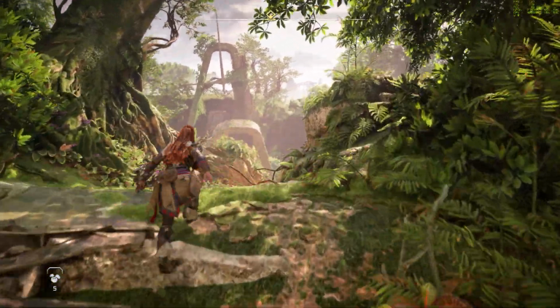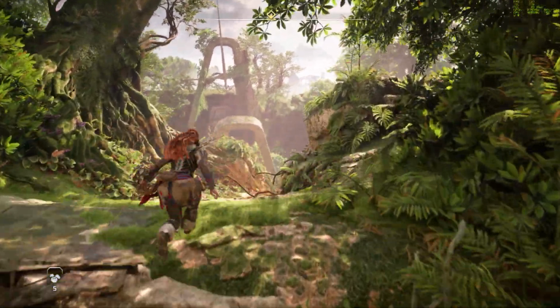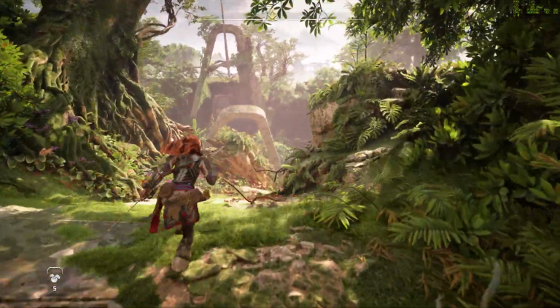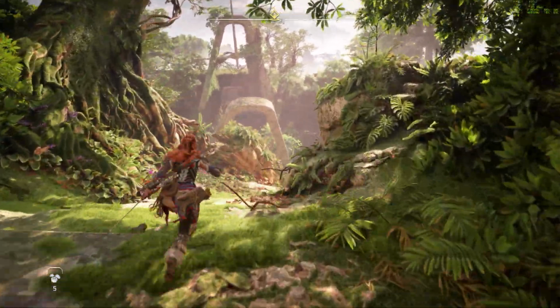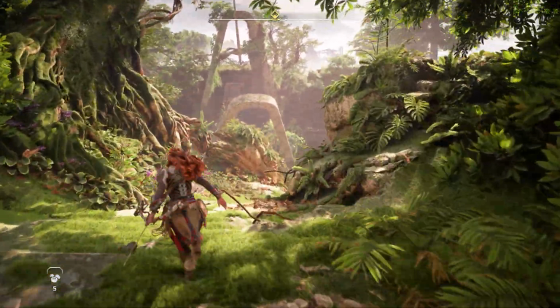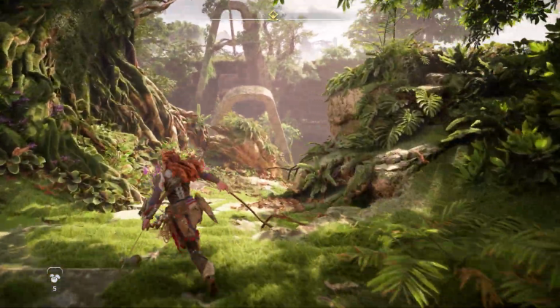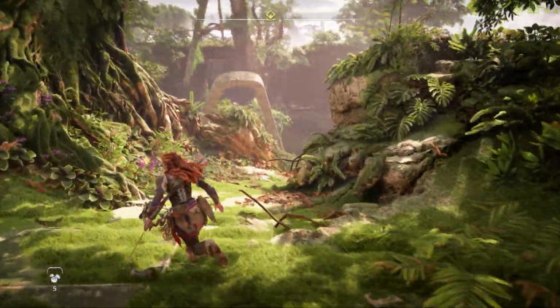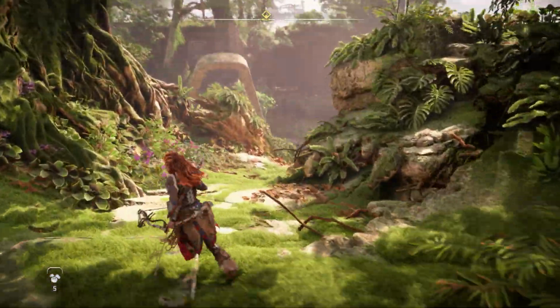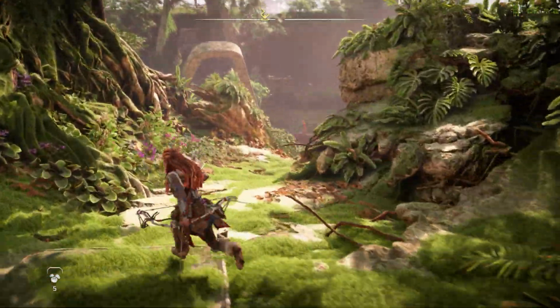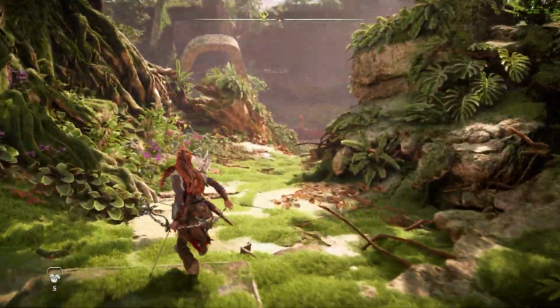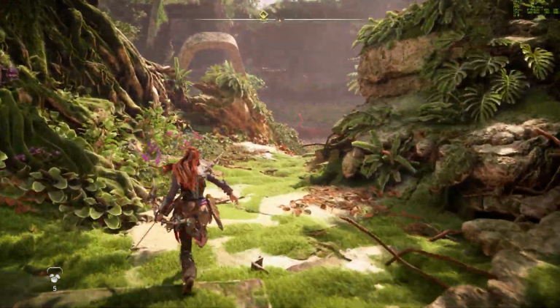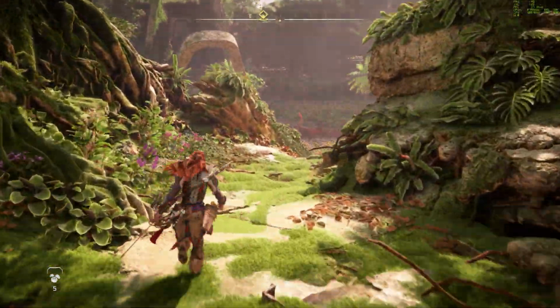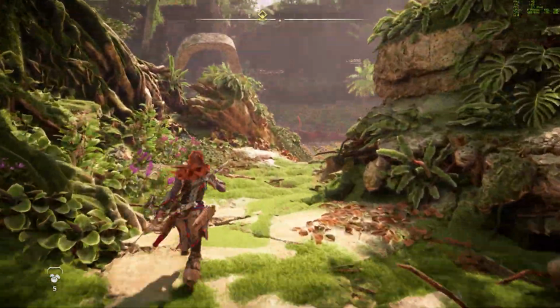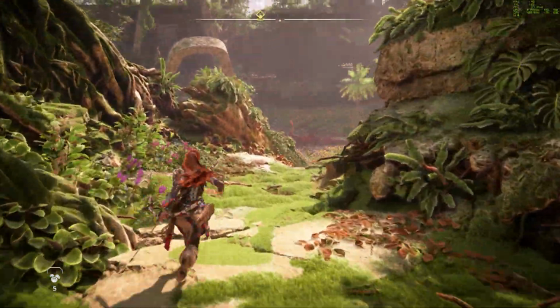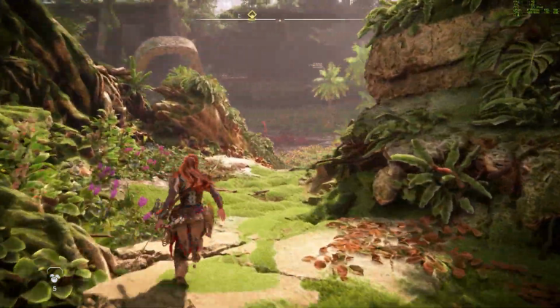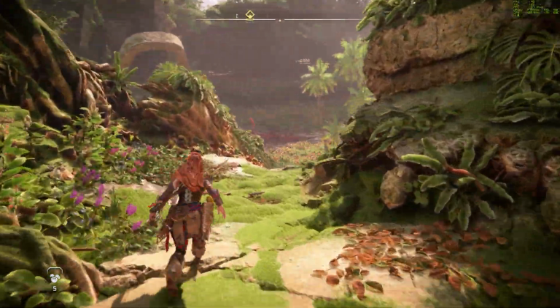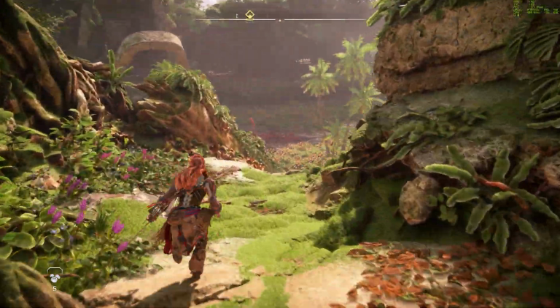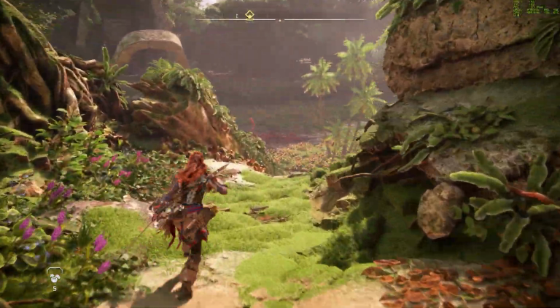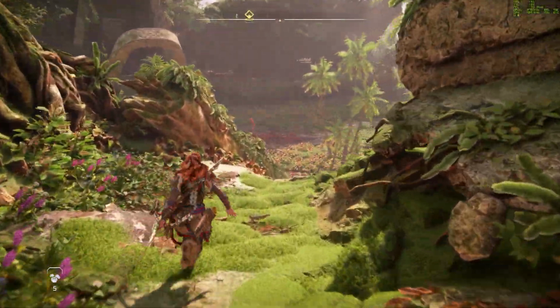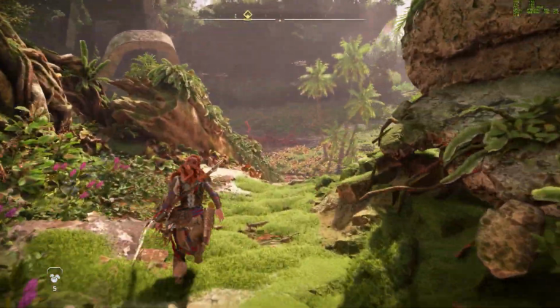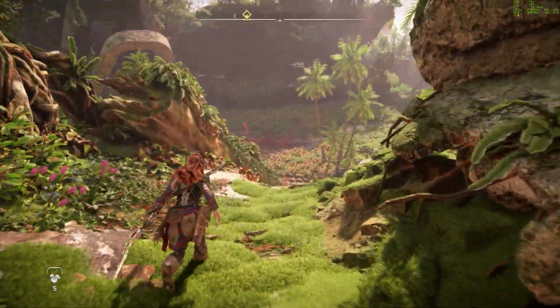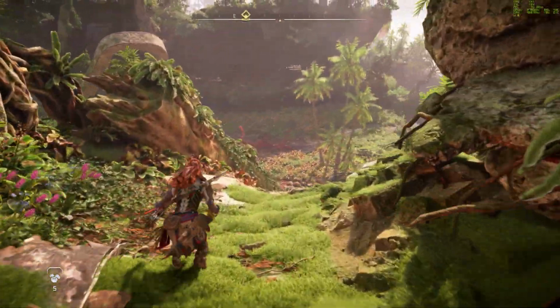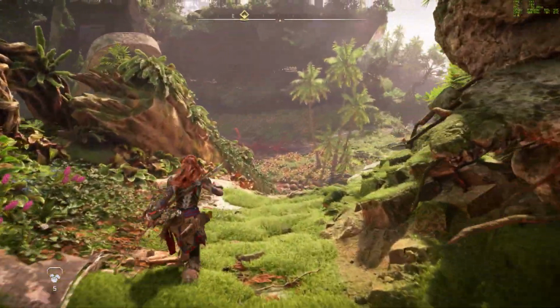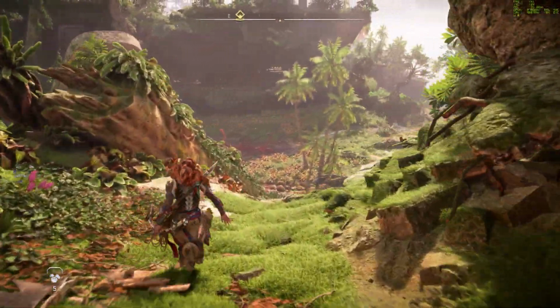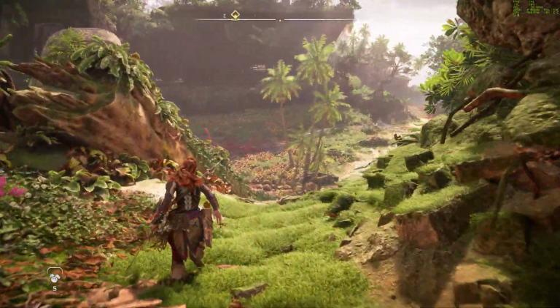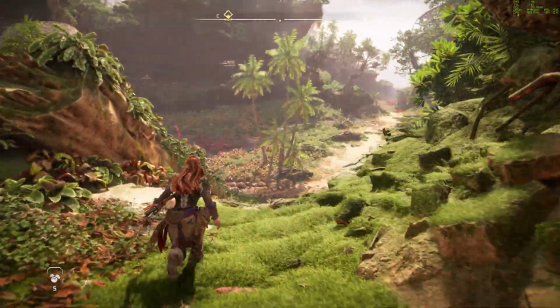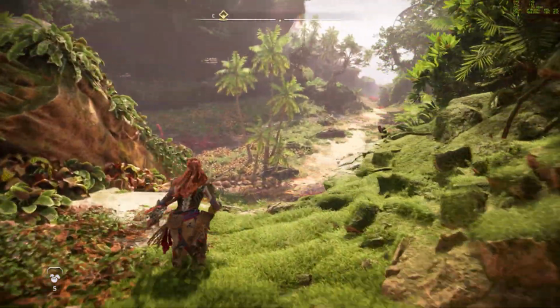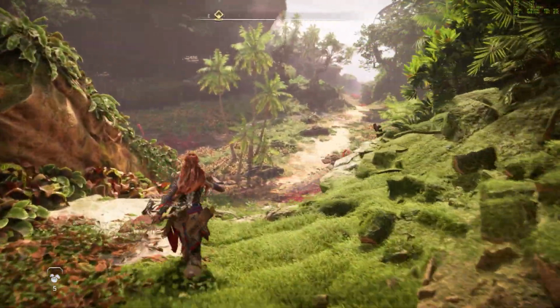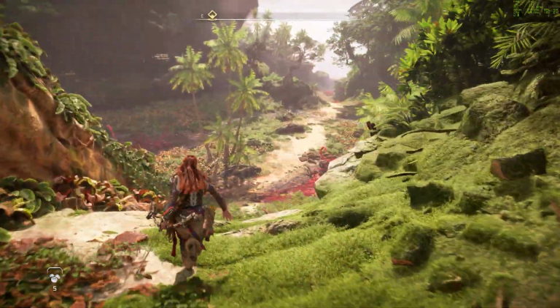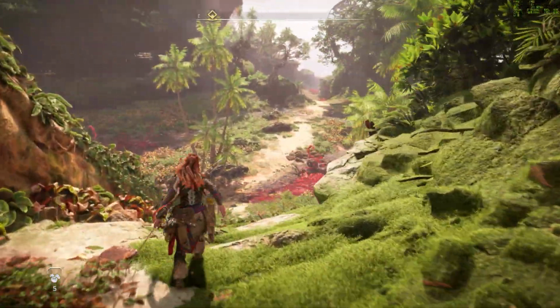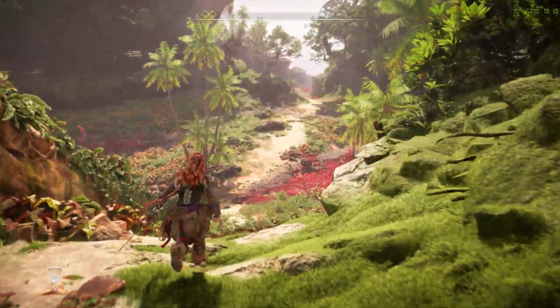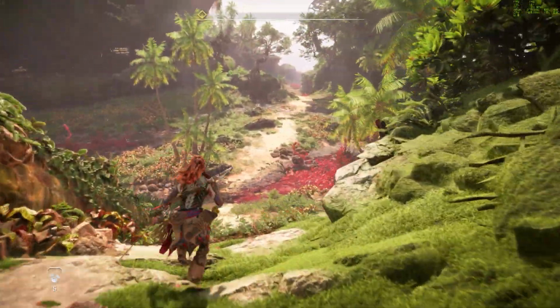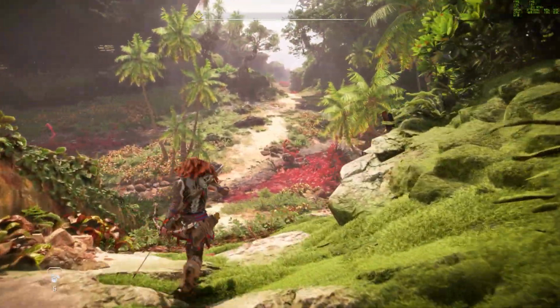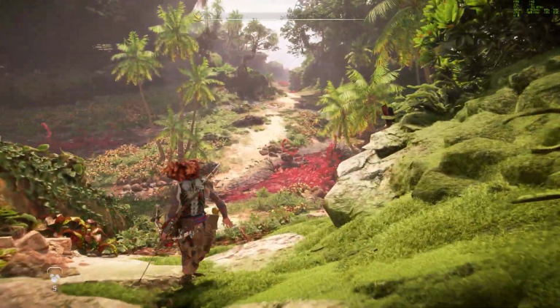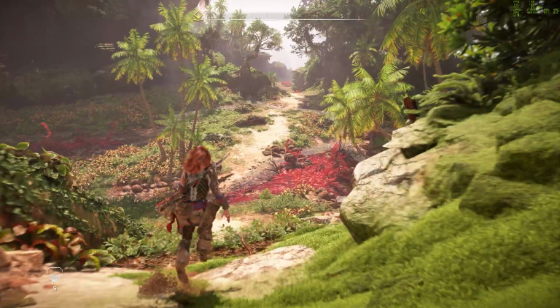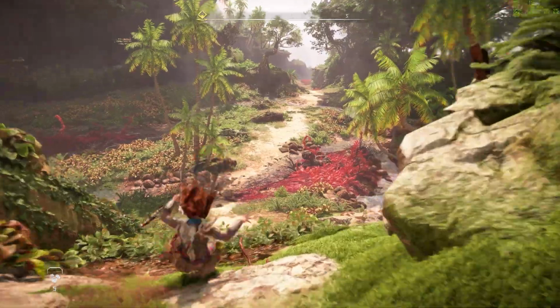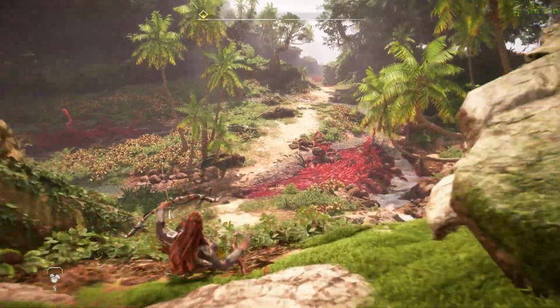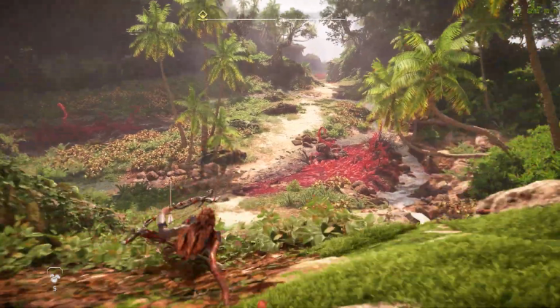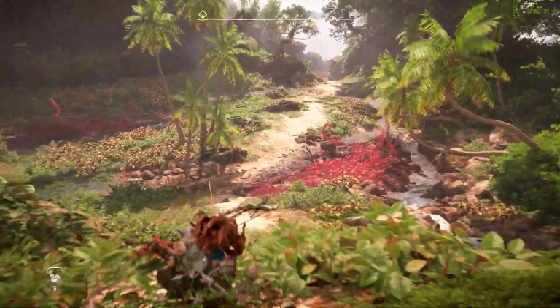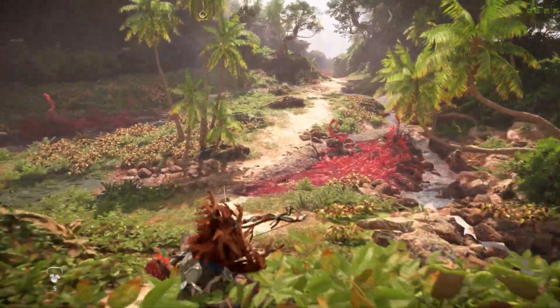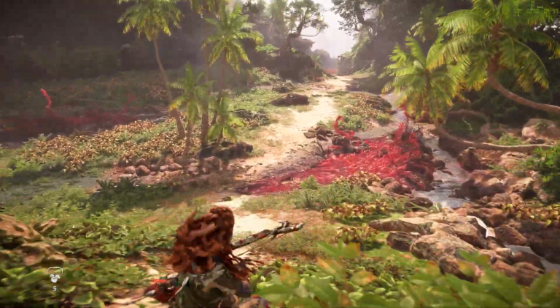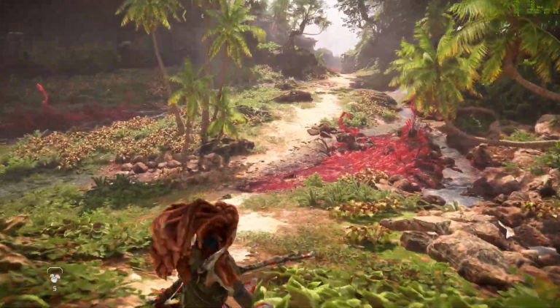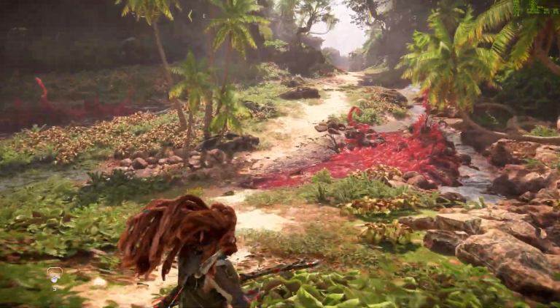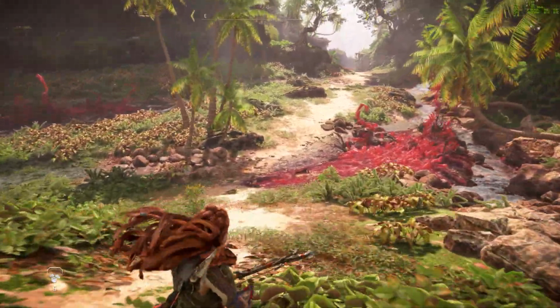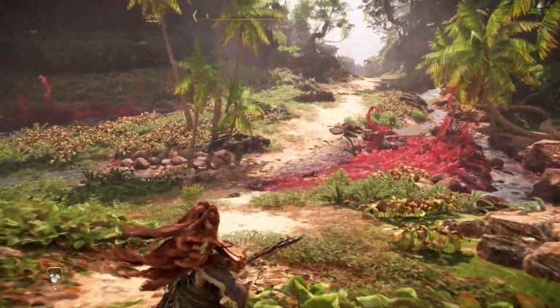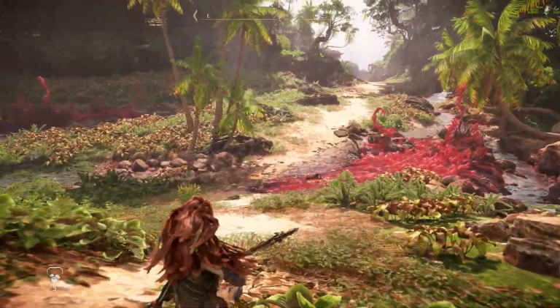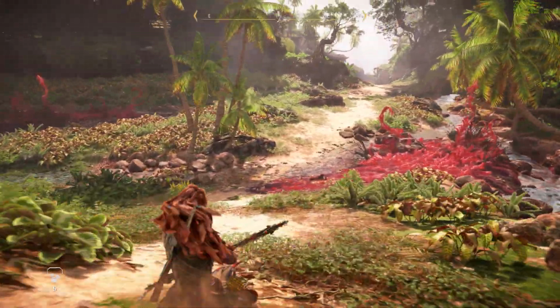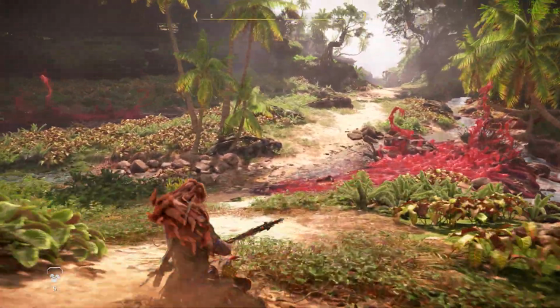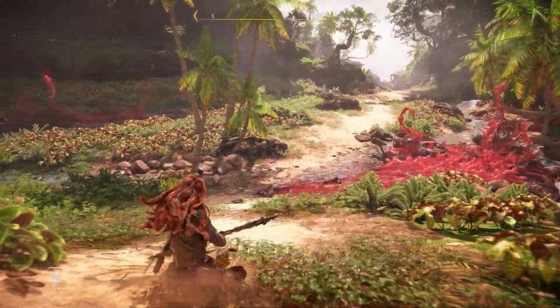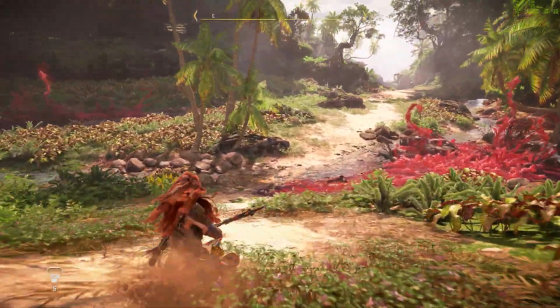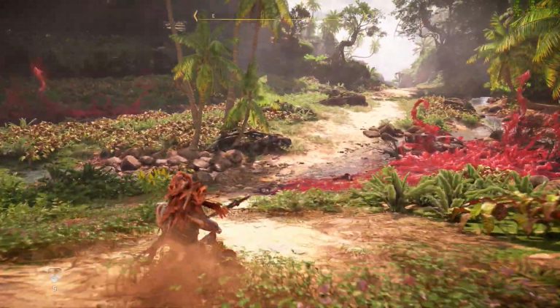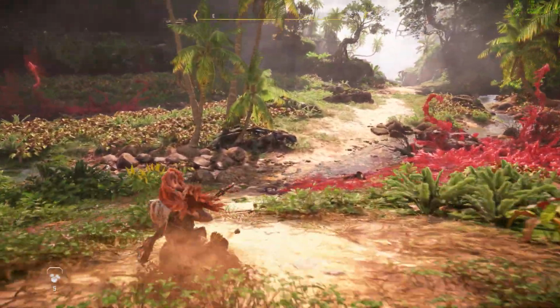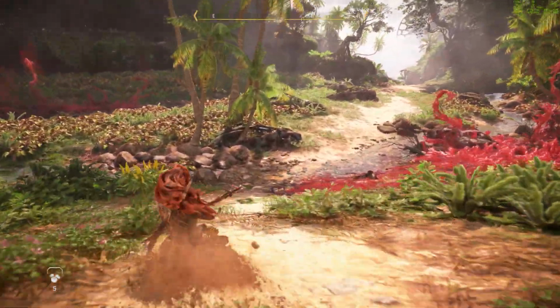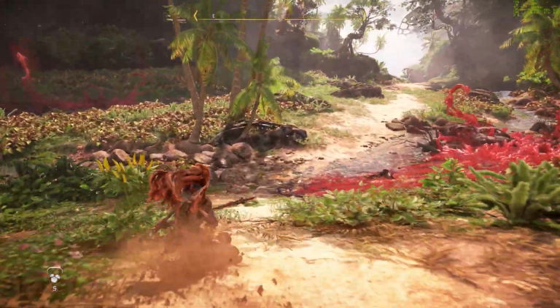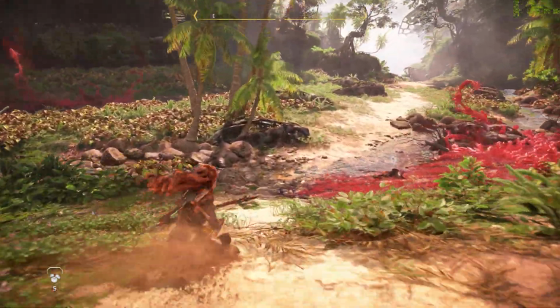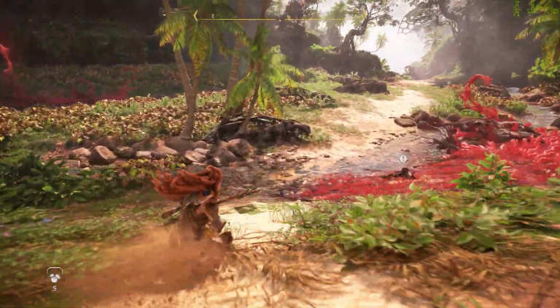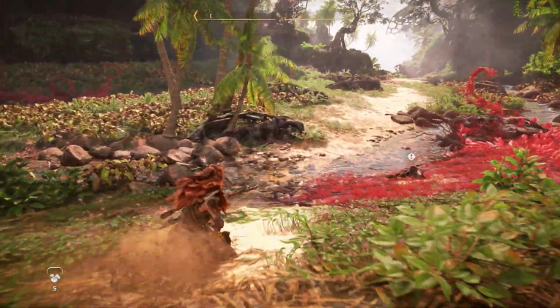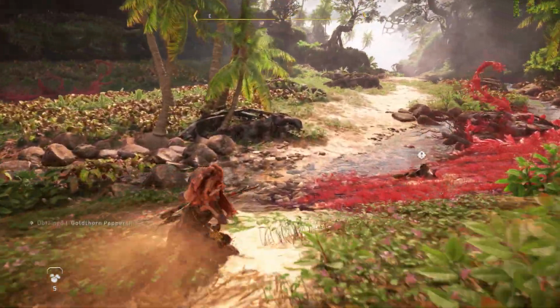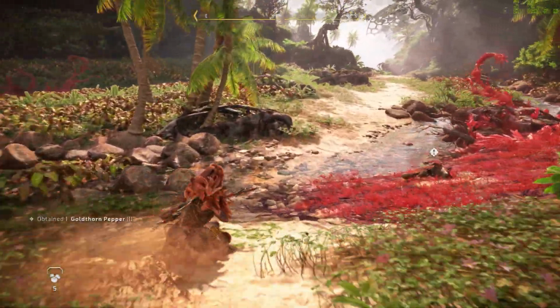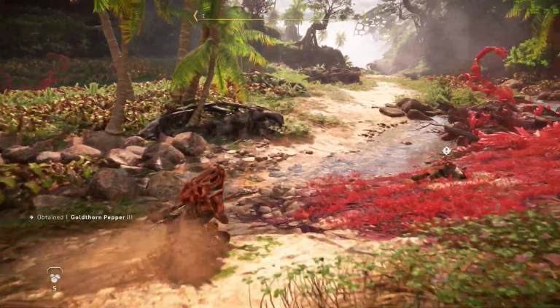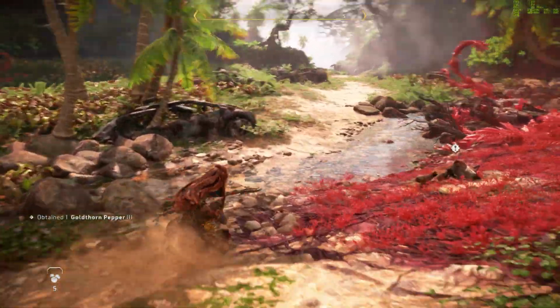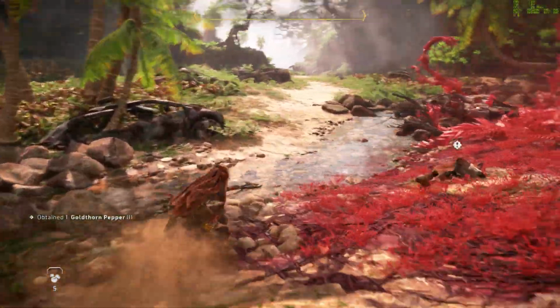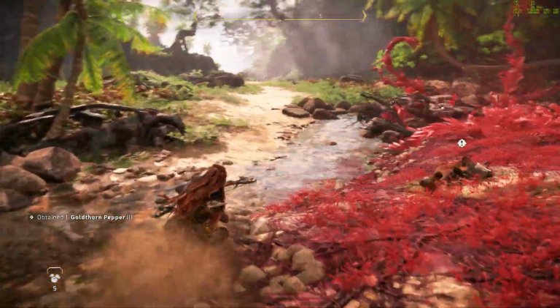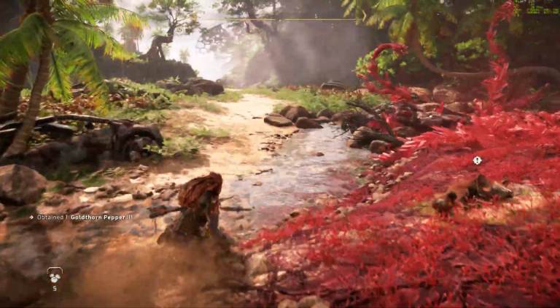And lastly, over in Horizon Forbidden West at 4K, settings at very high with DLSS 3, we stayed around 135 FPS.